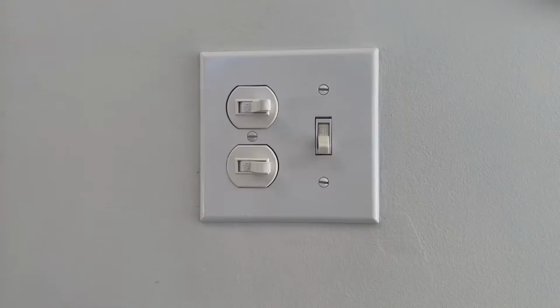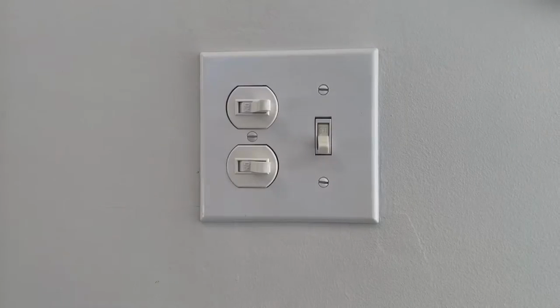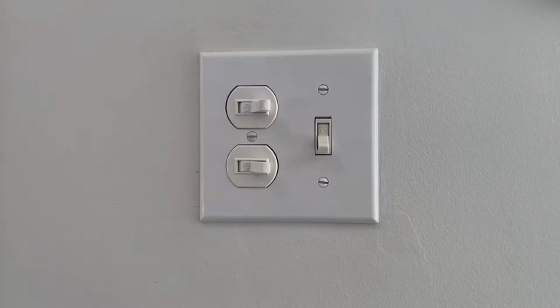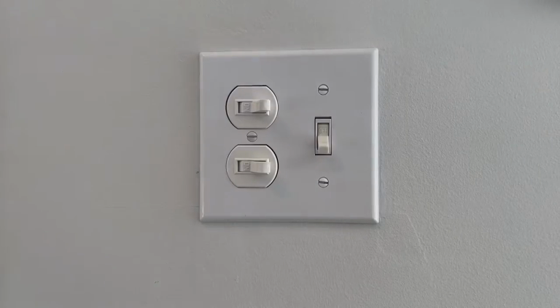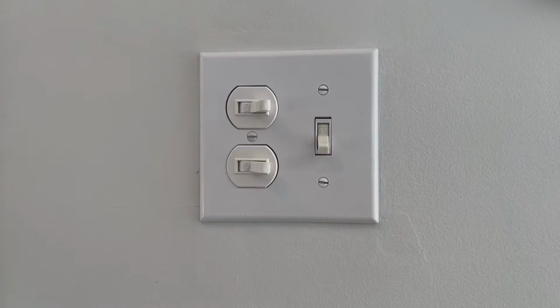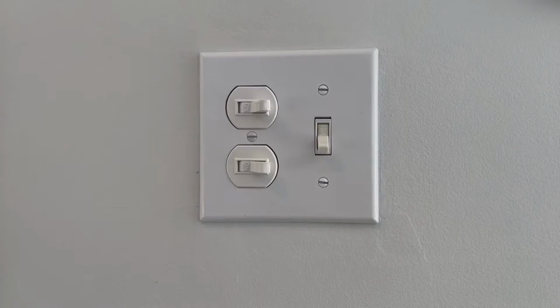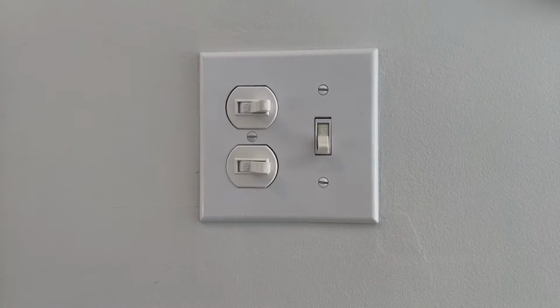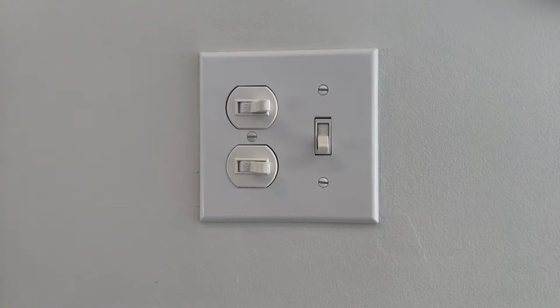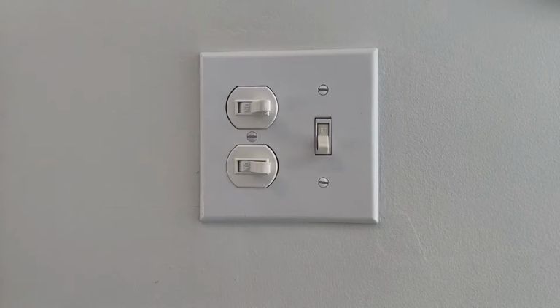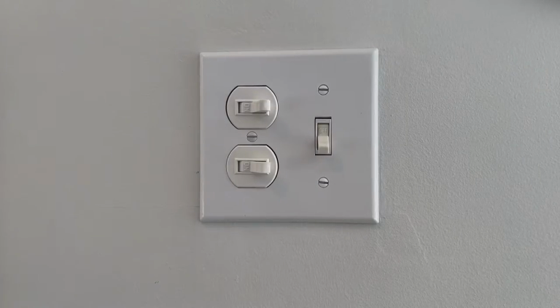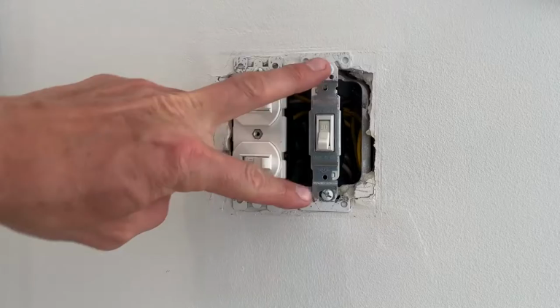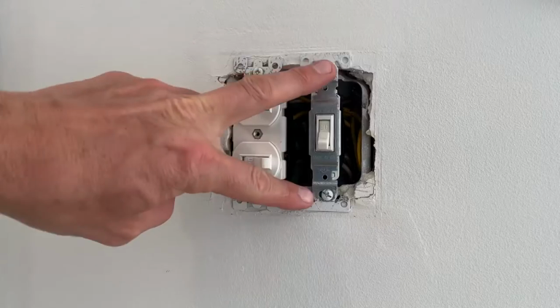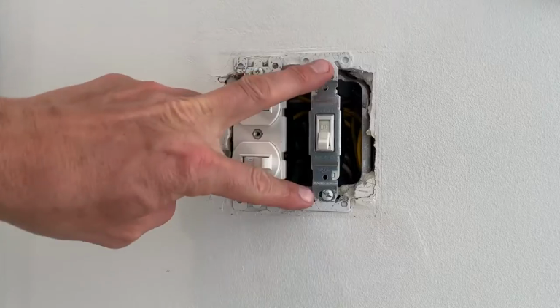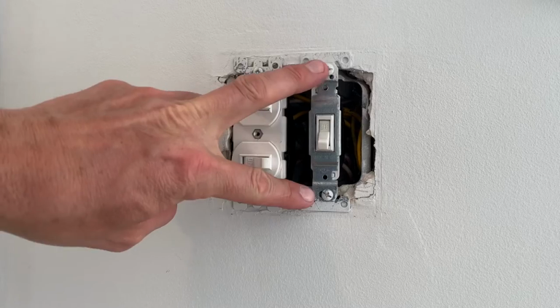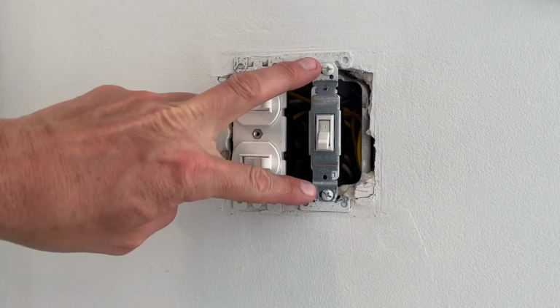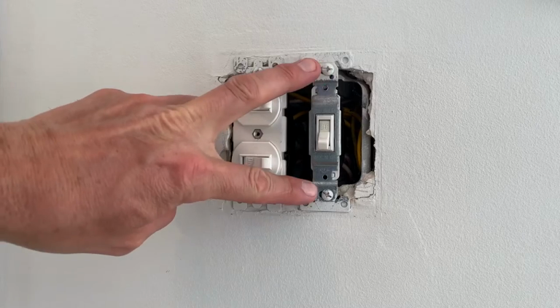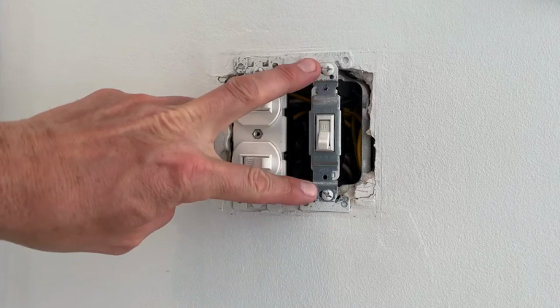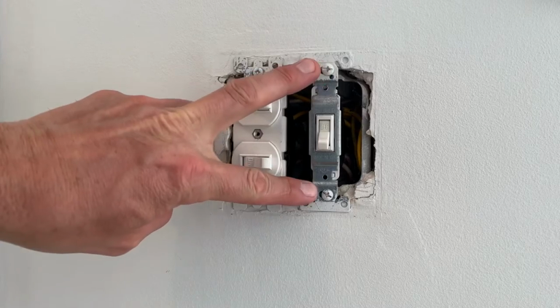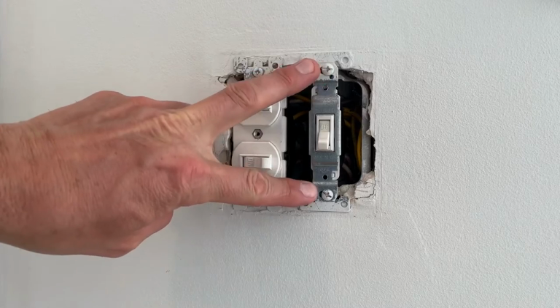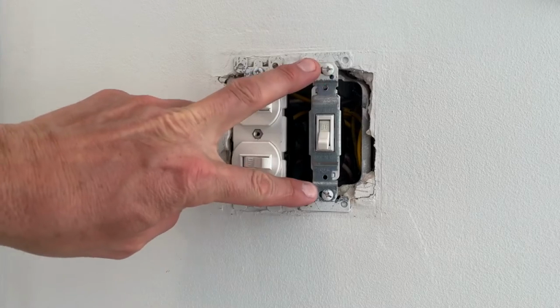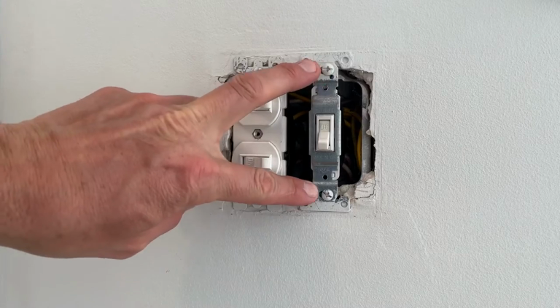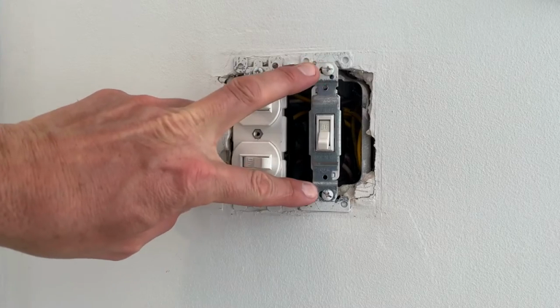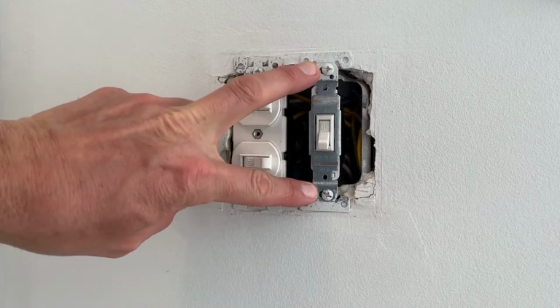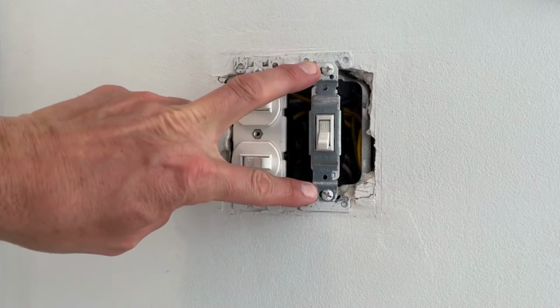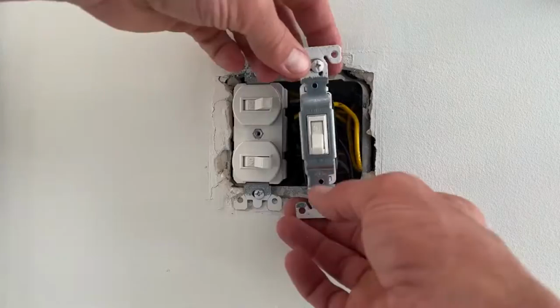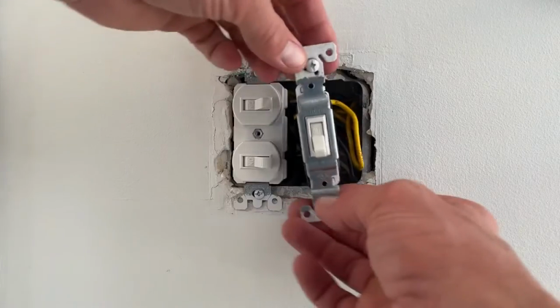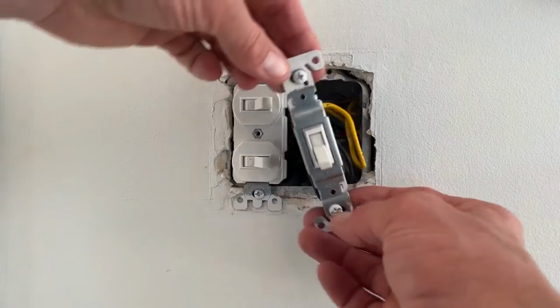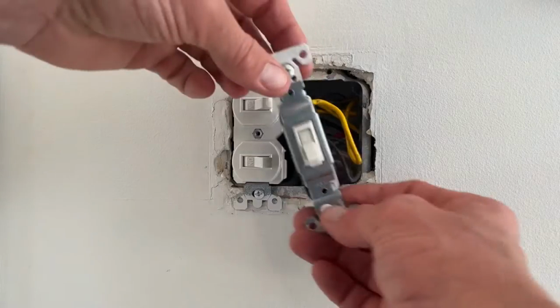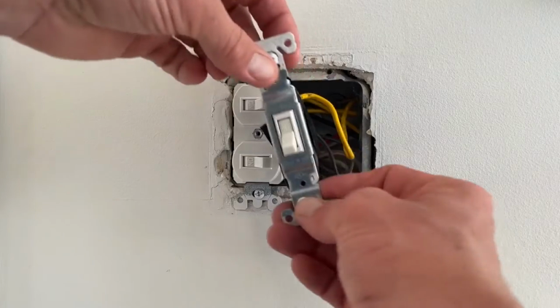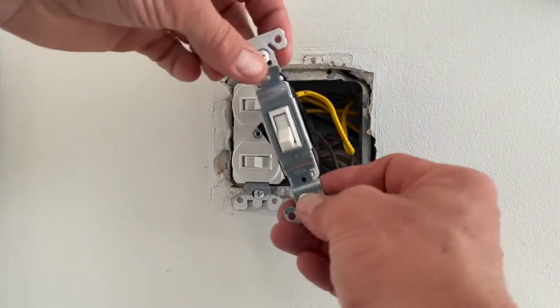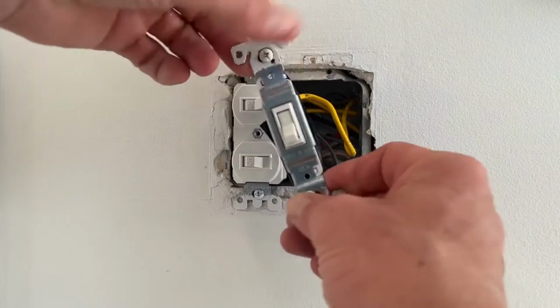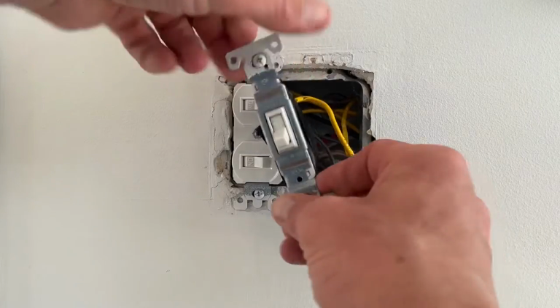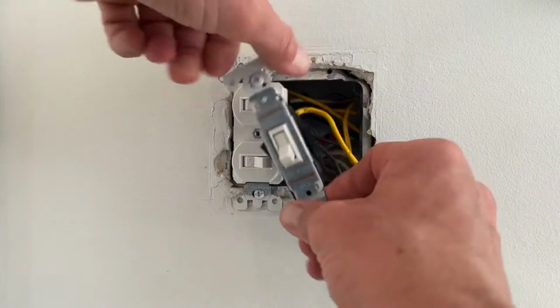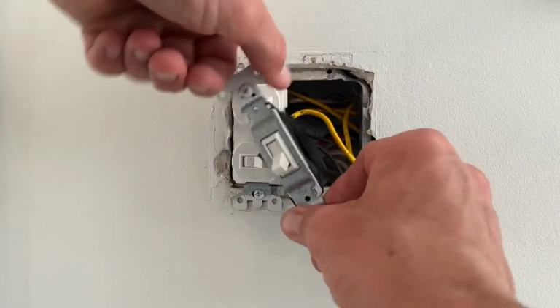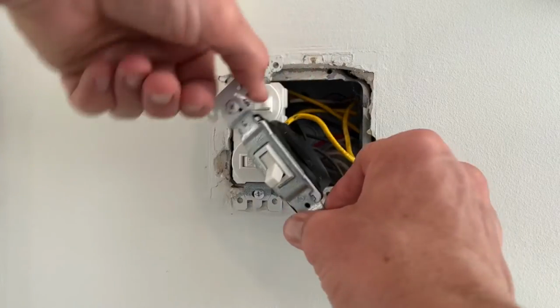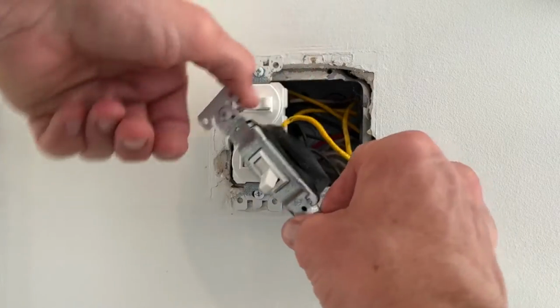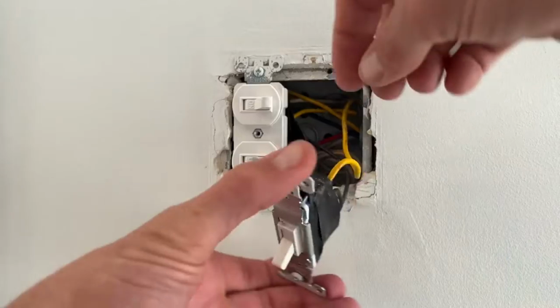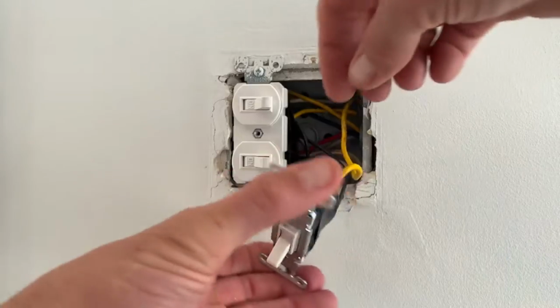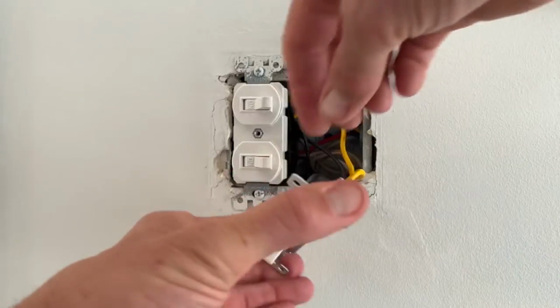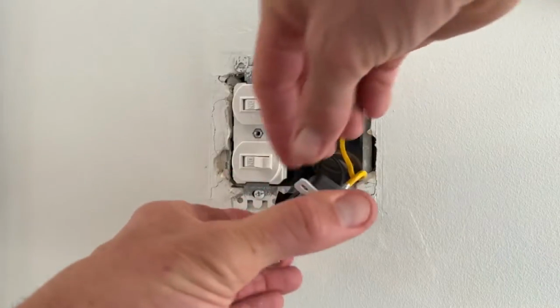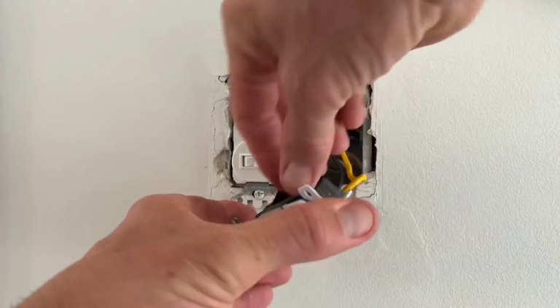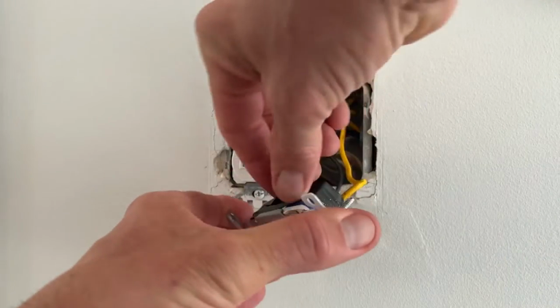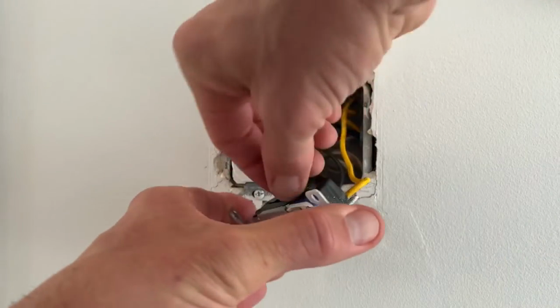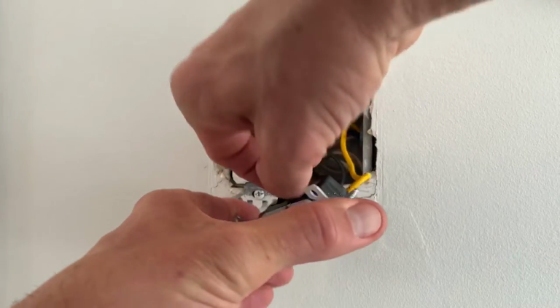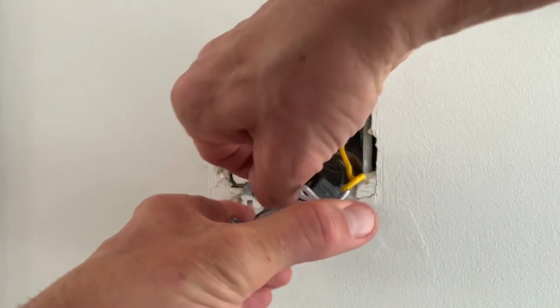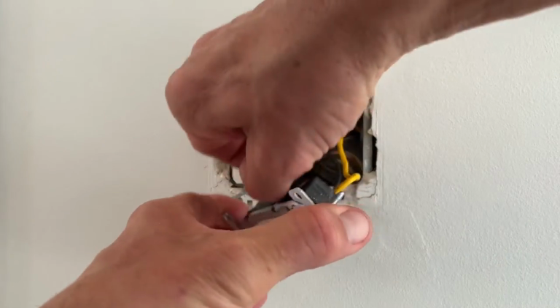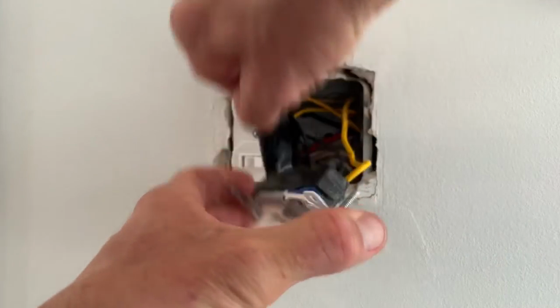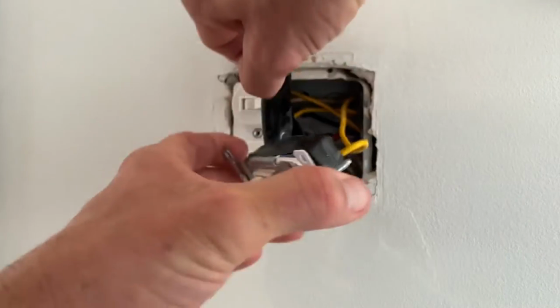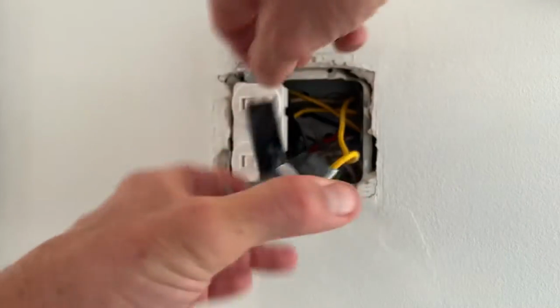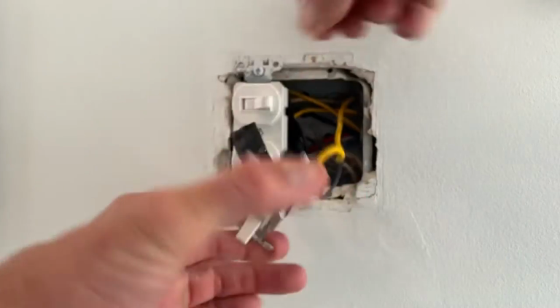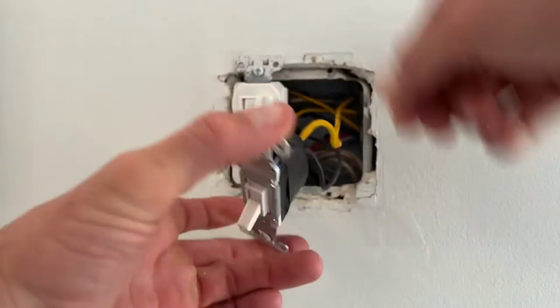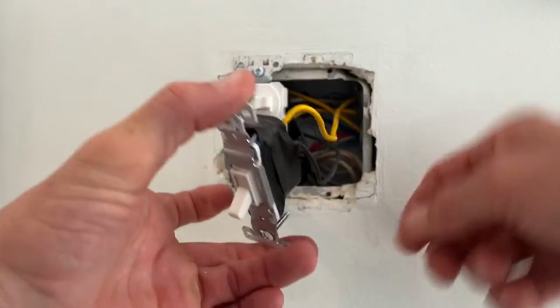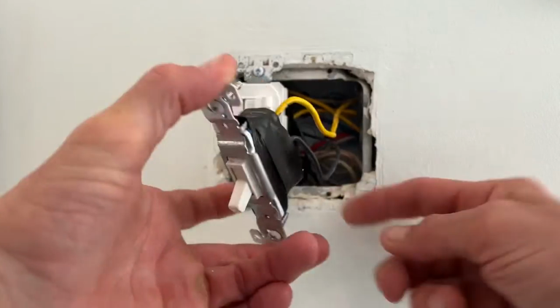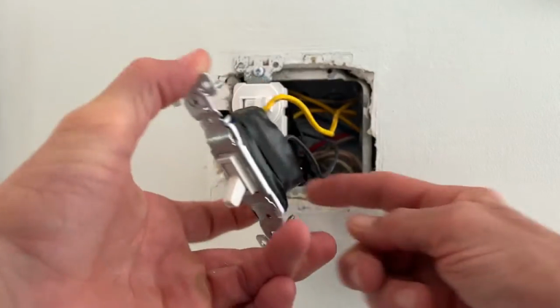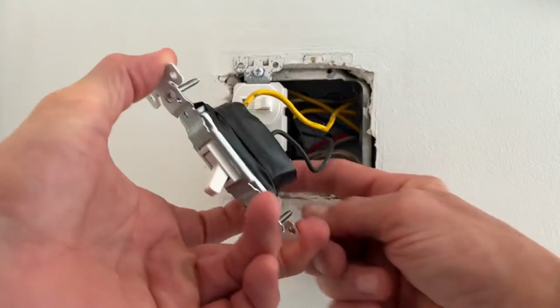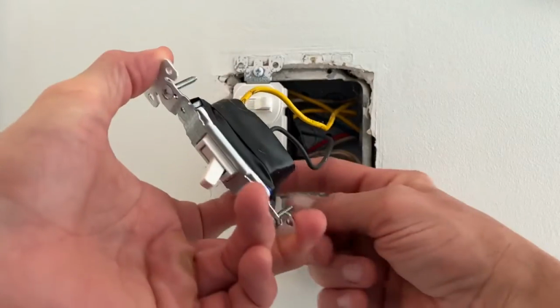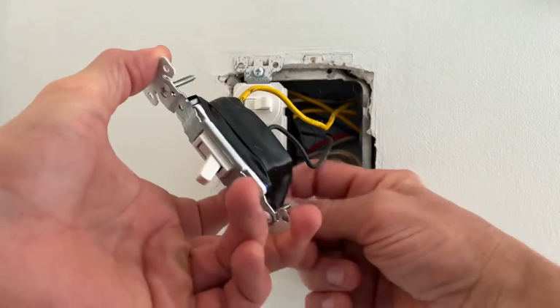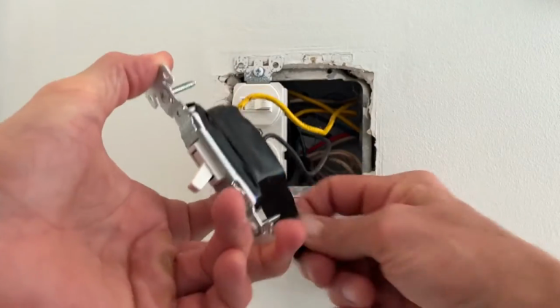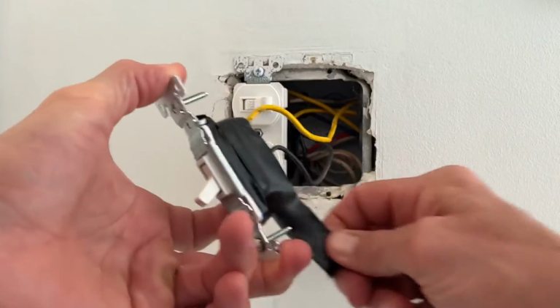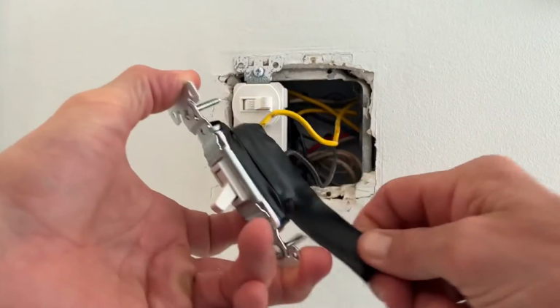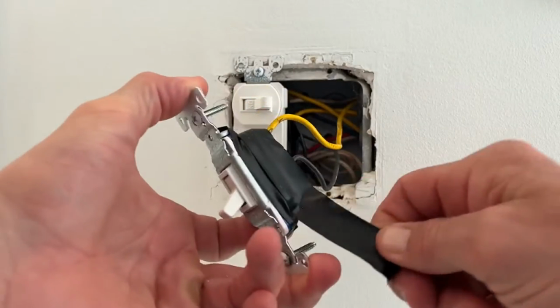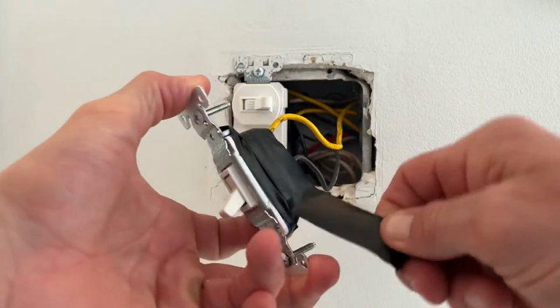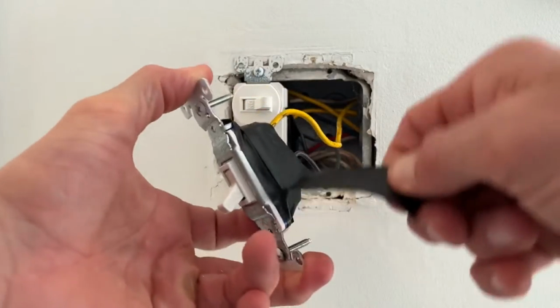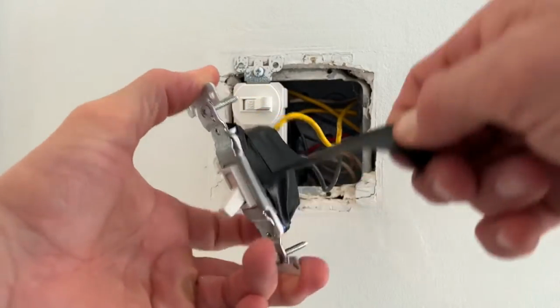Take your cover plate off, remove these two screws, pull the switch out, and remove any electrical tape if there is any.